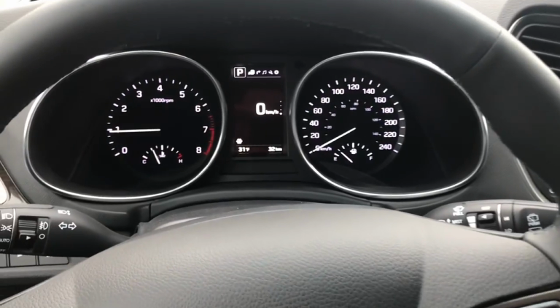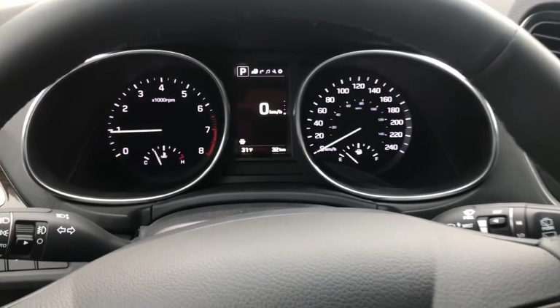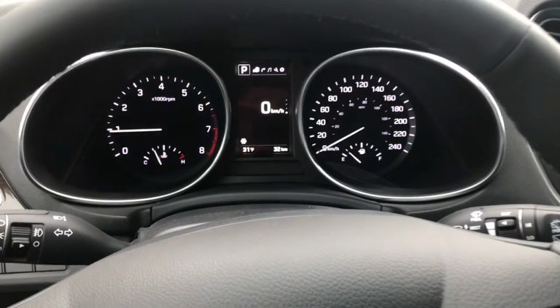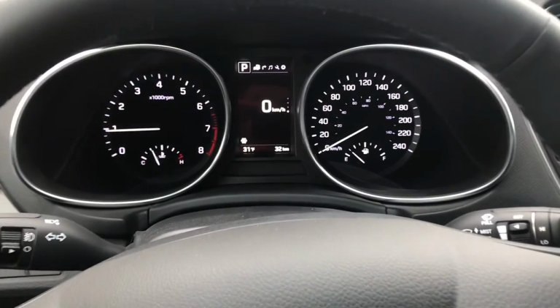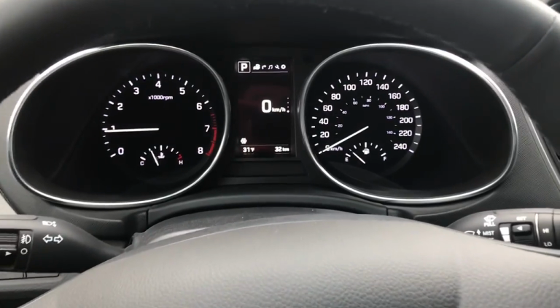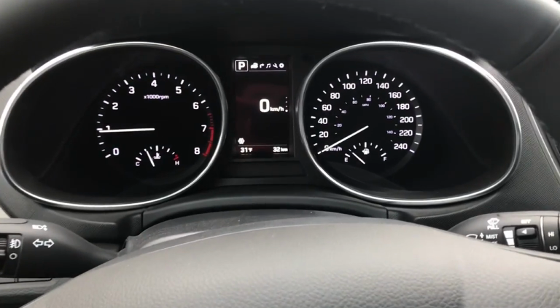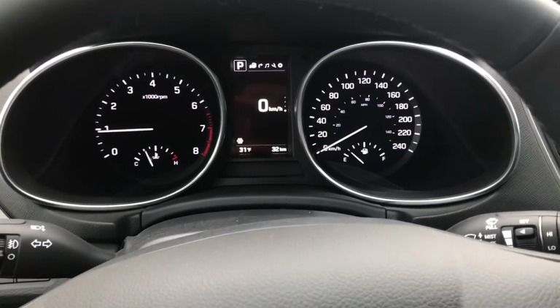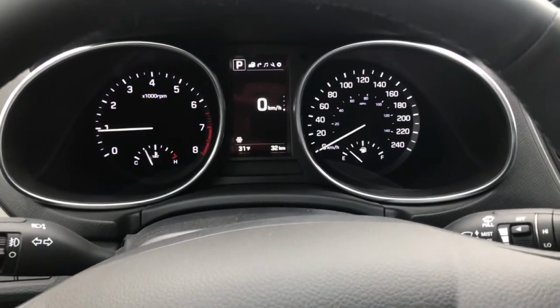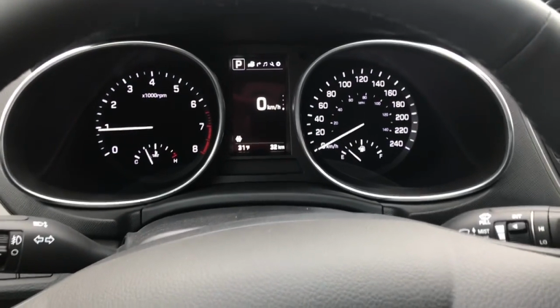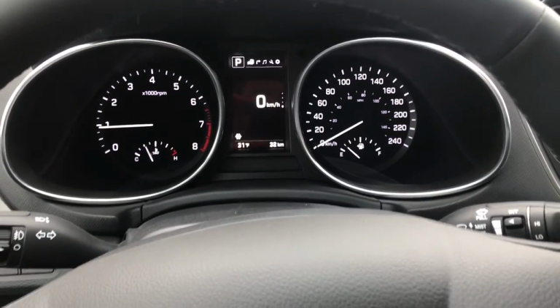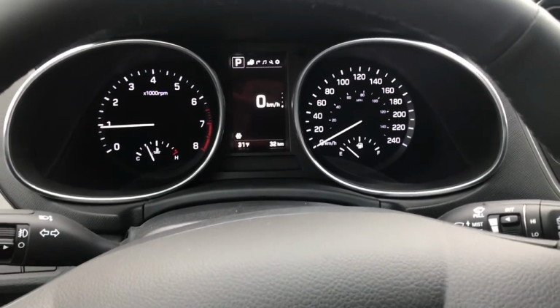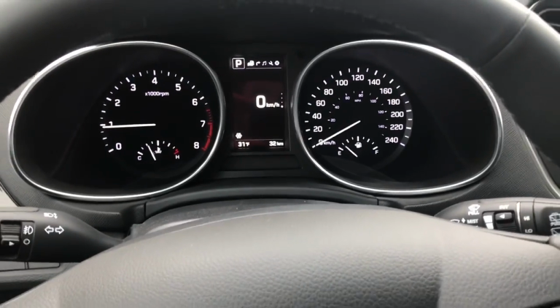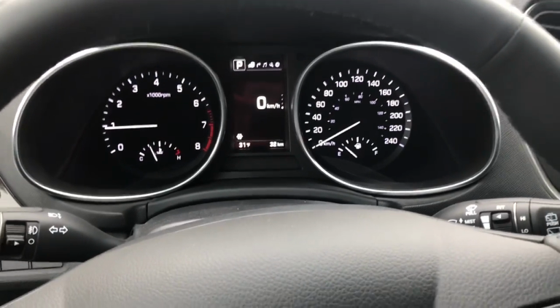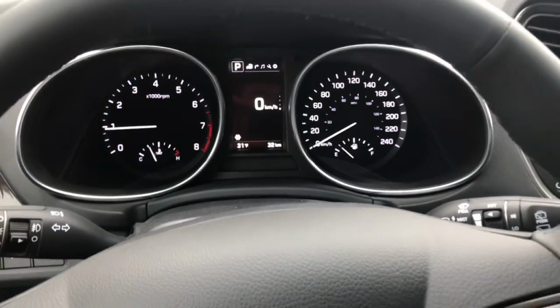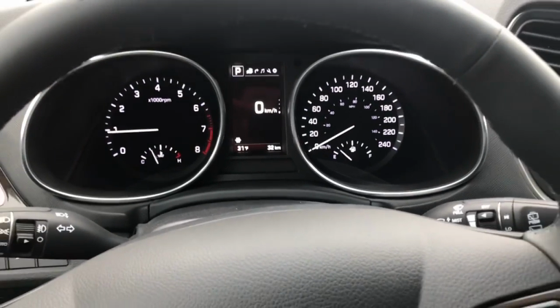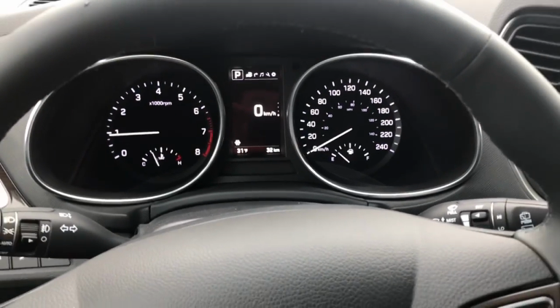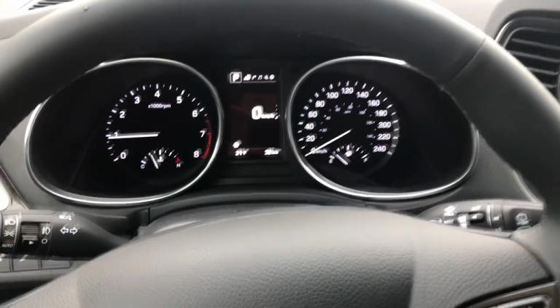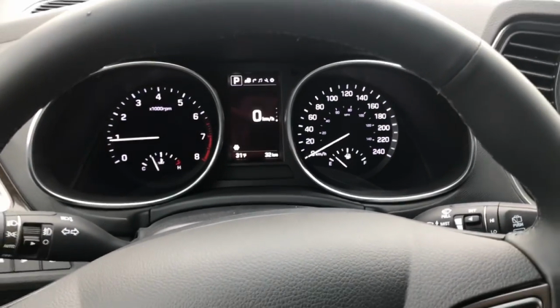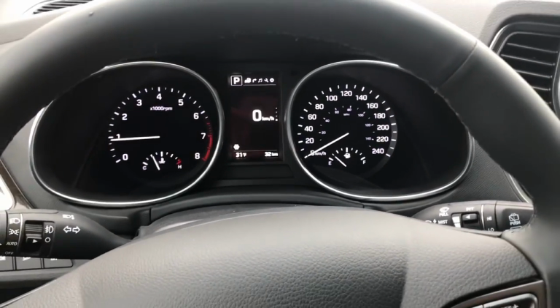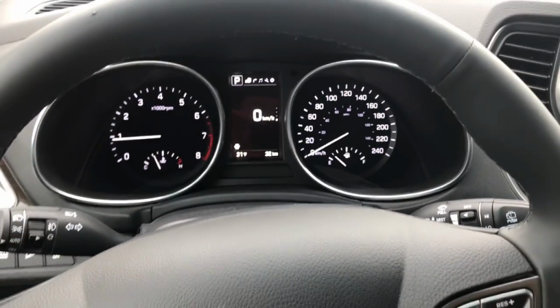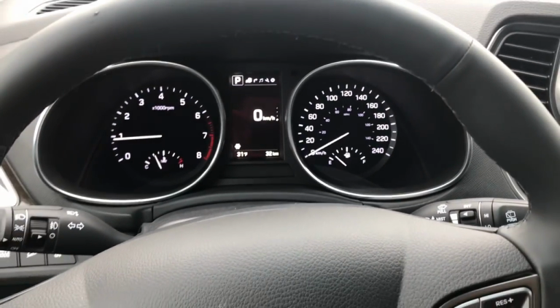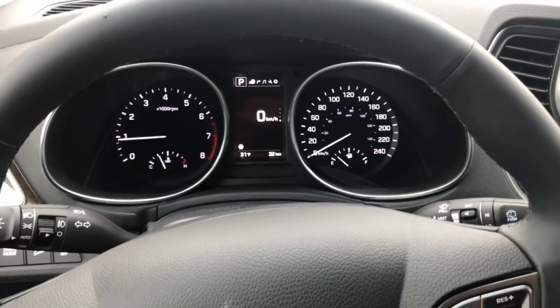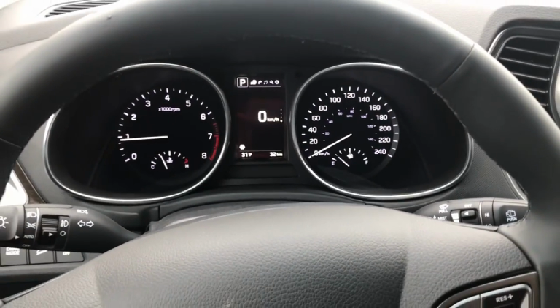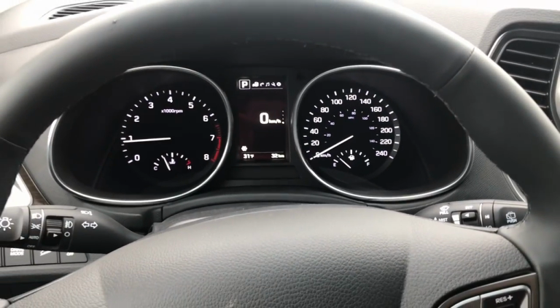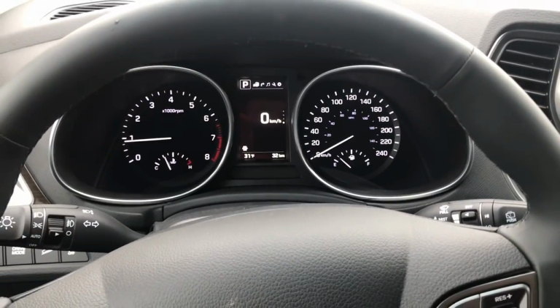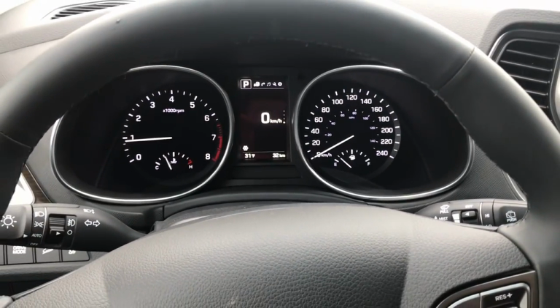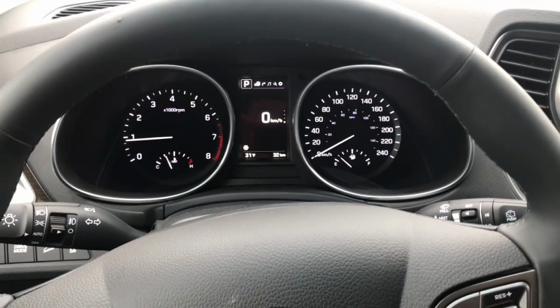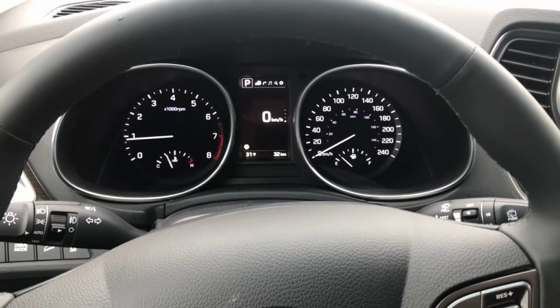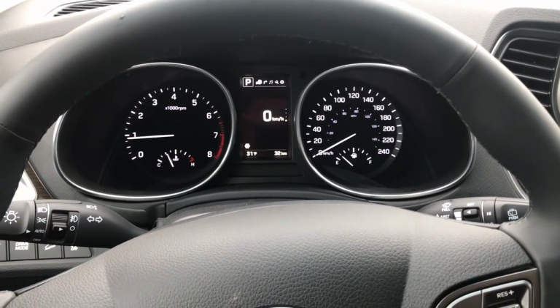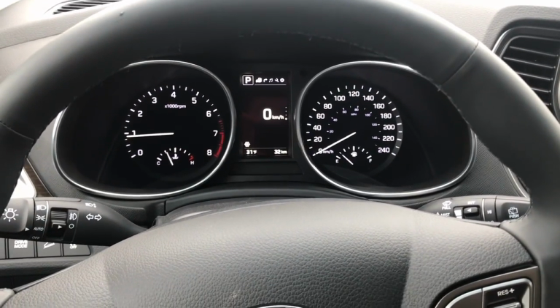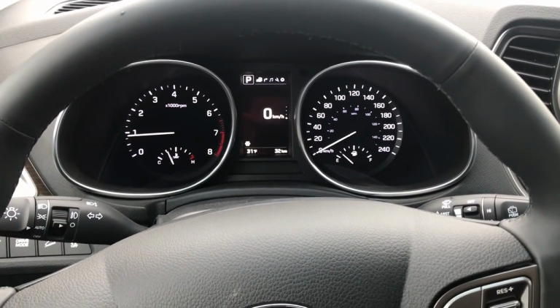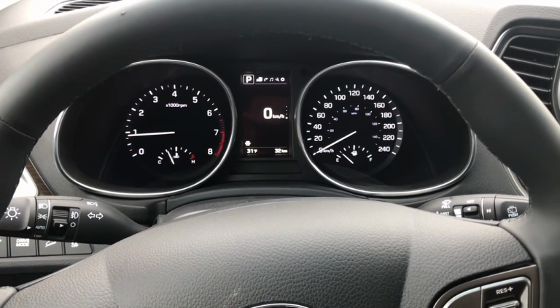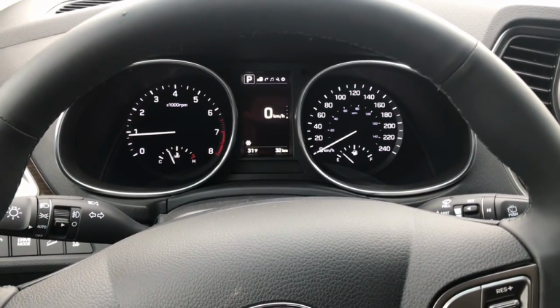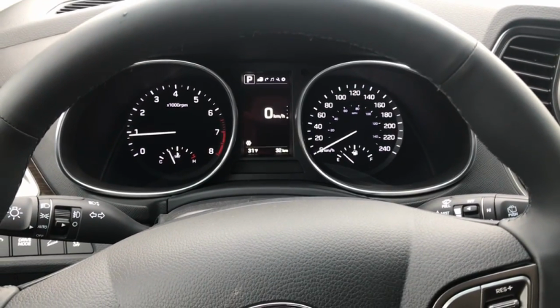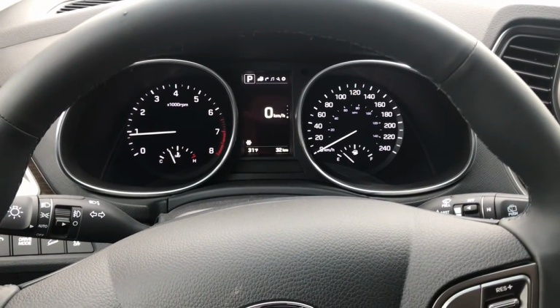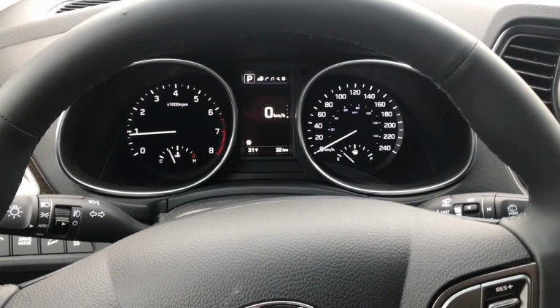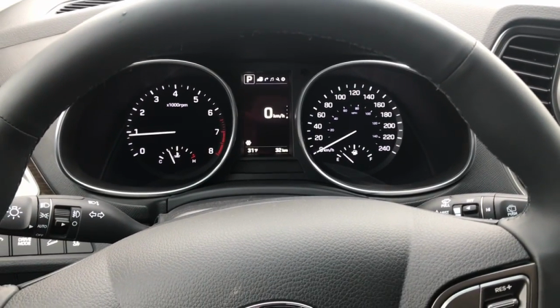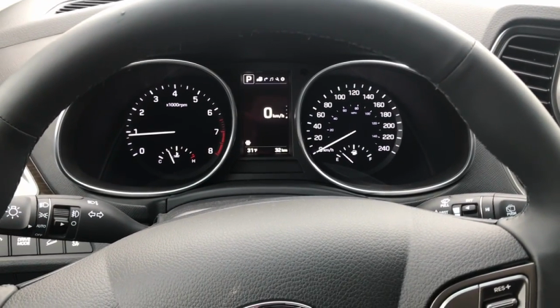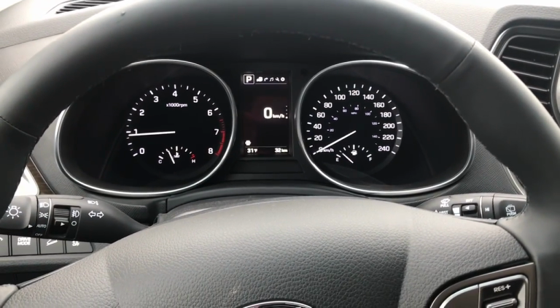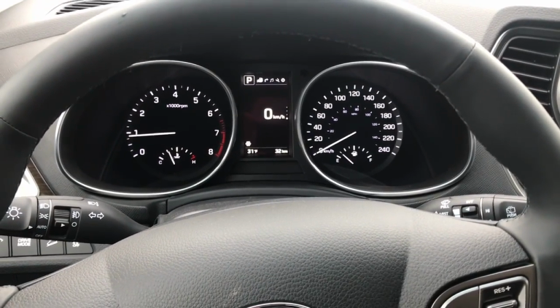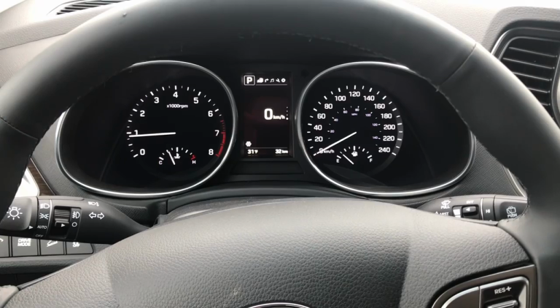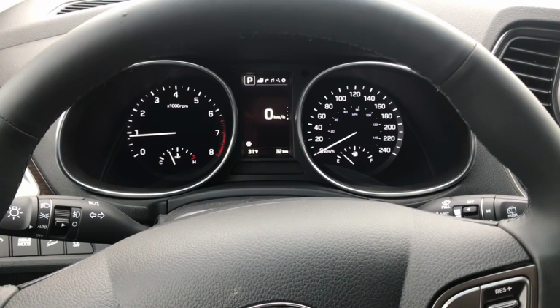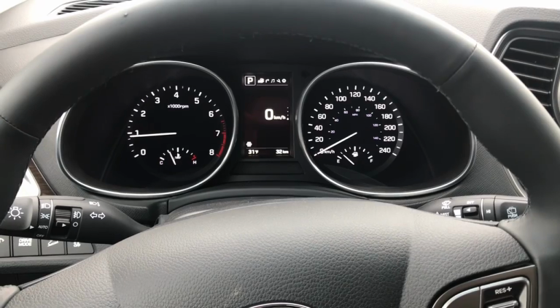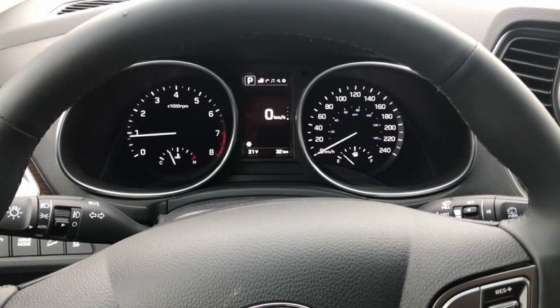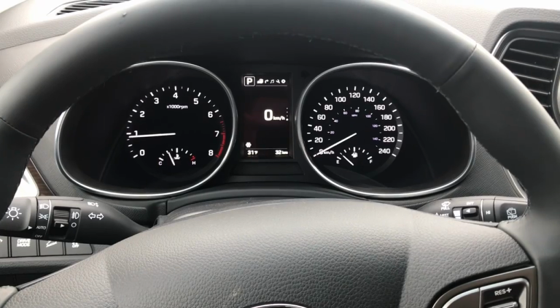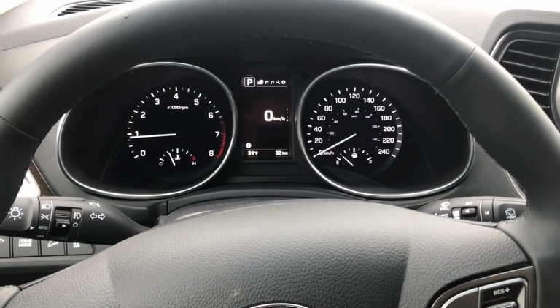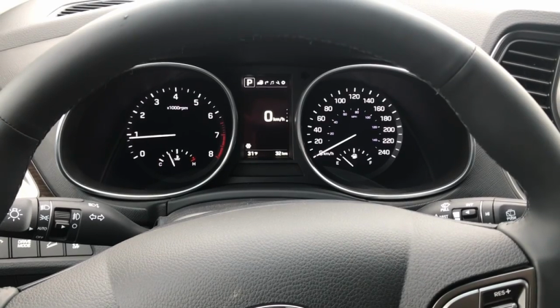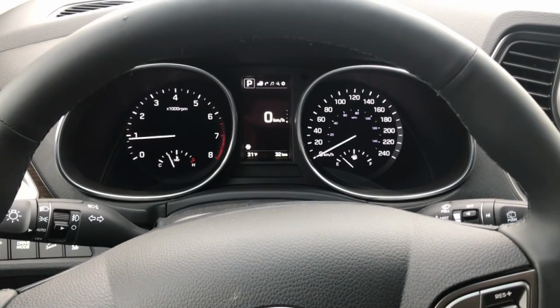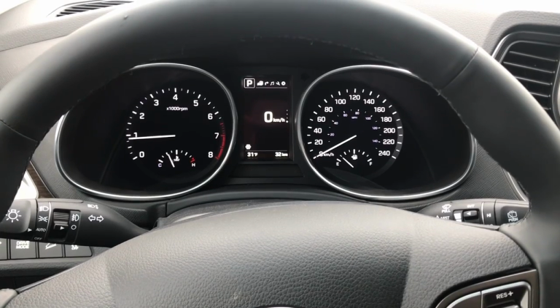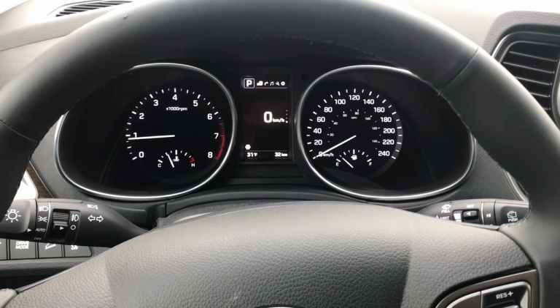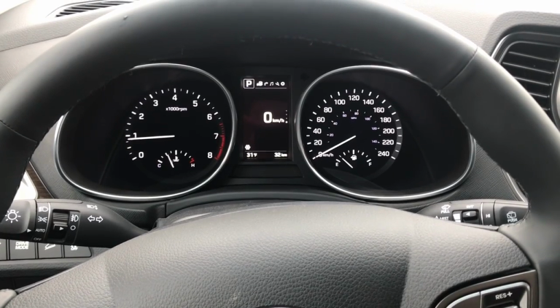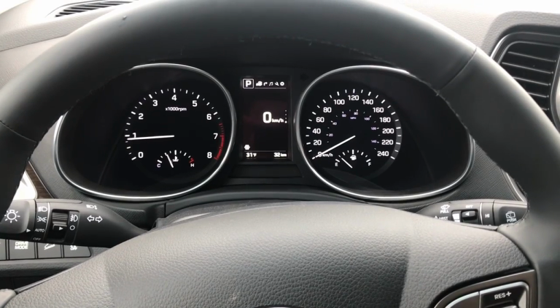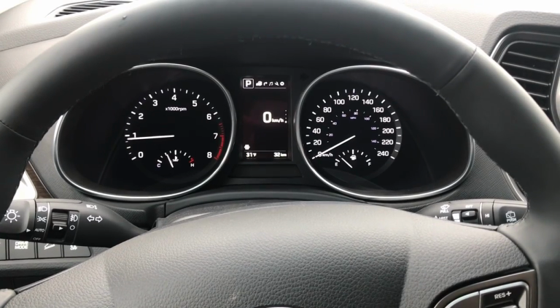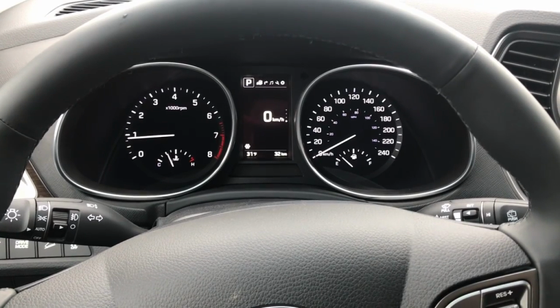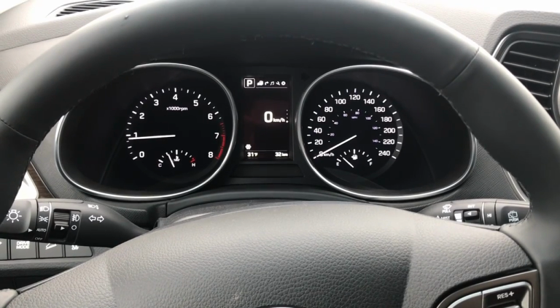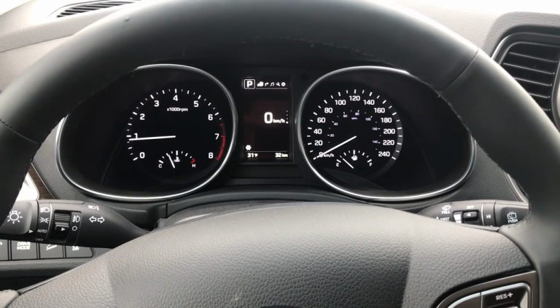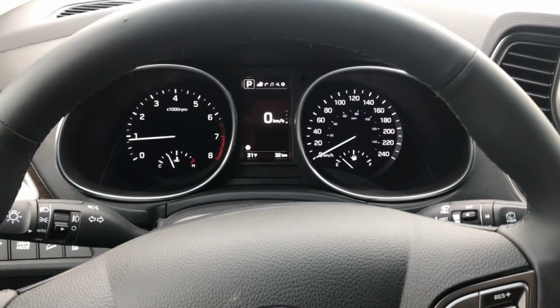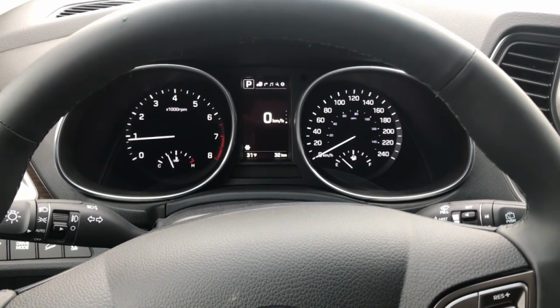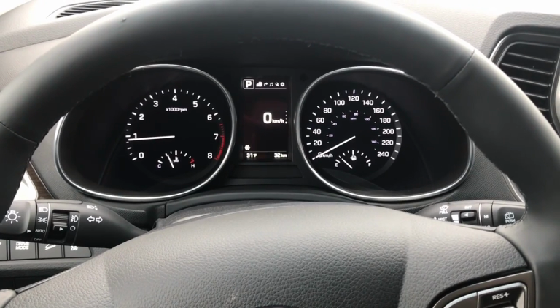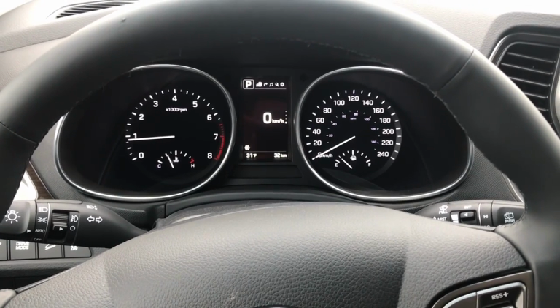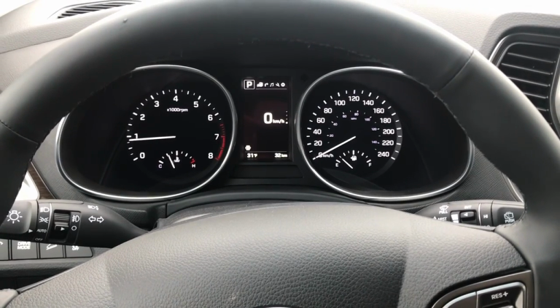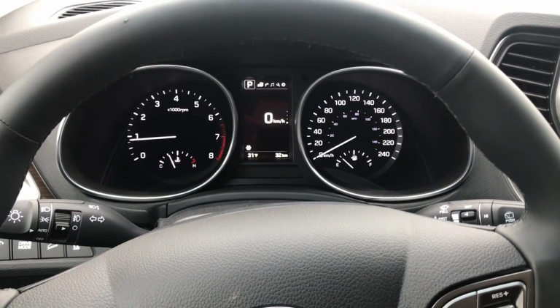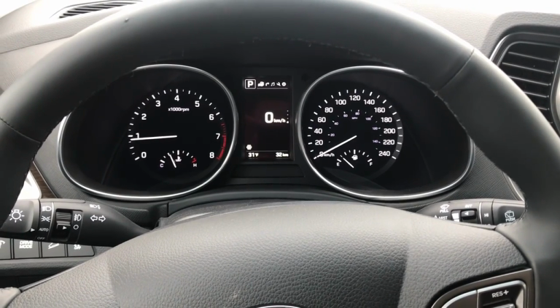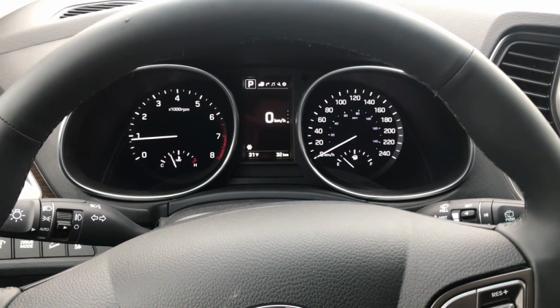So this is the 2018 Hyundai Santa Fe XL Limited in Monaco White. Thanks for watching.